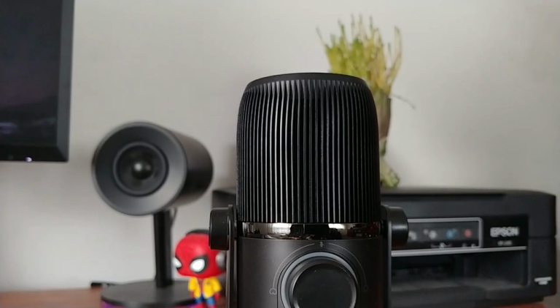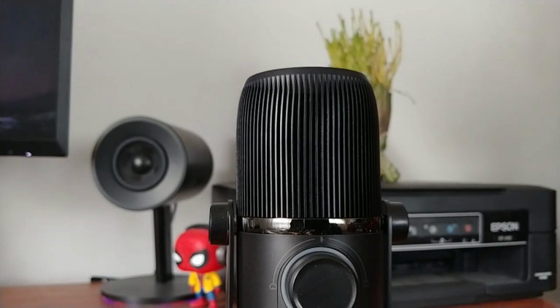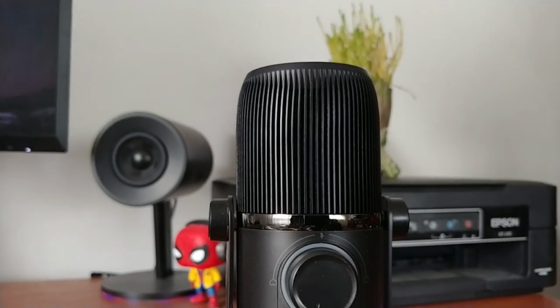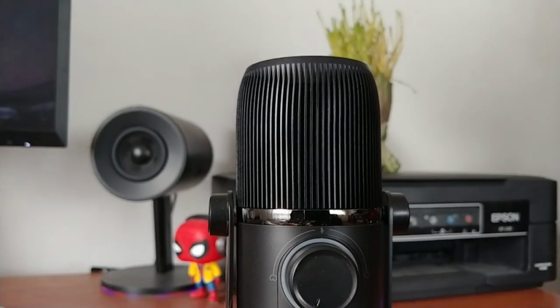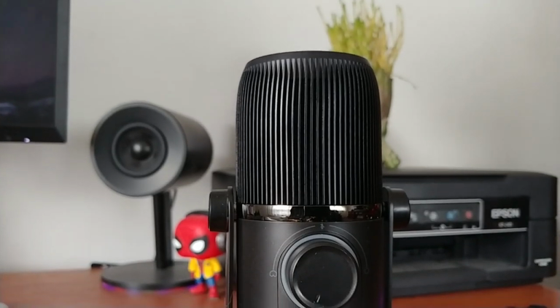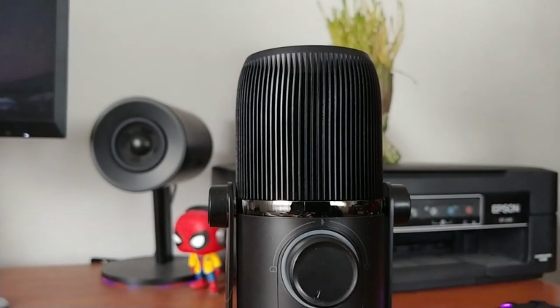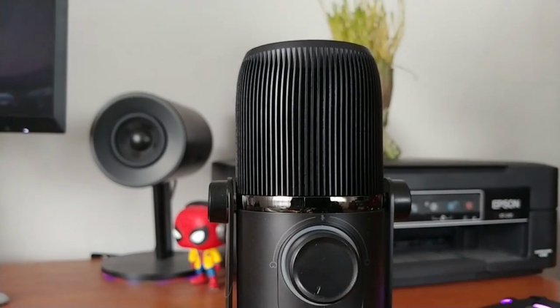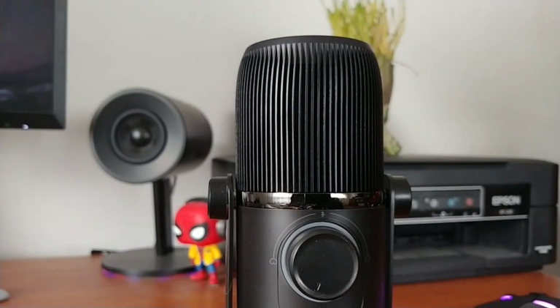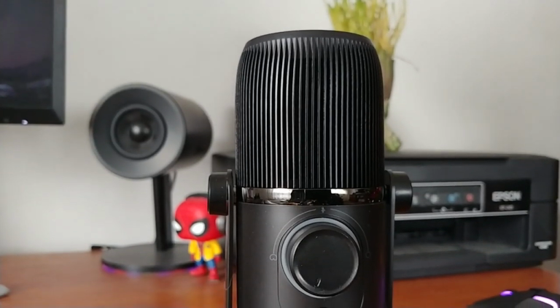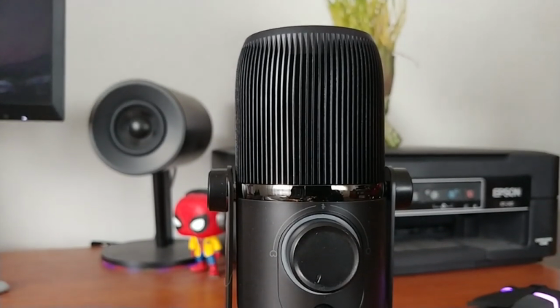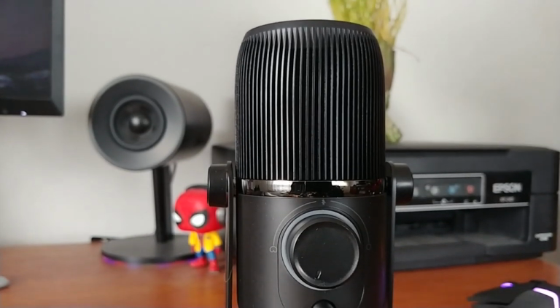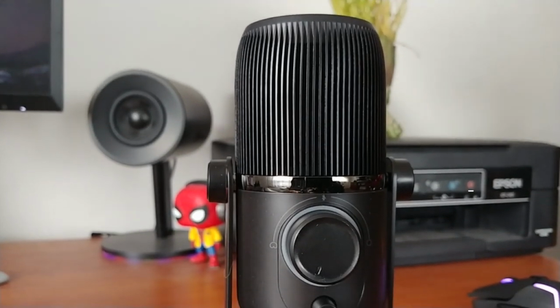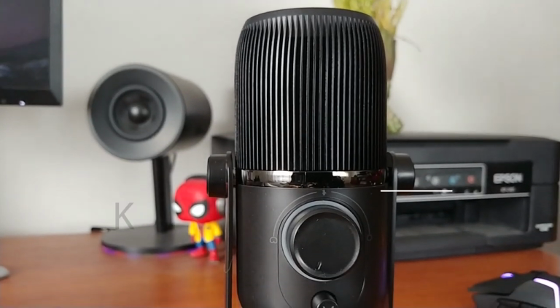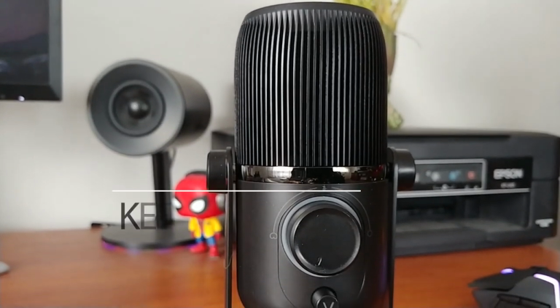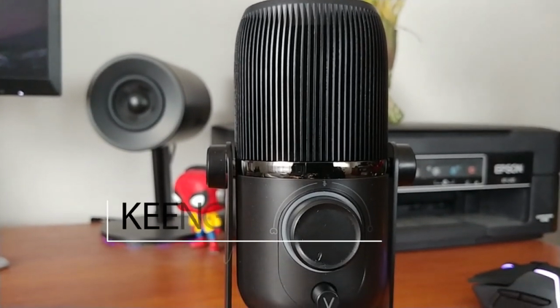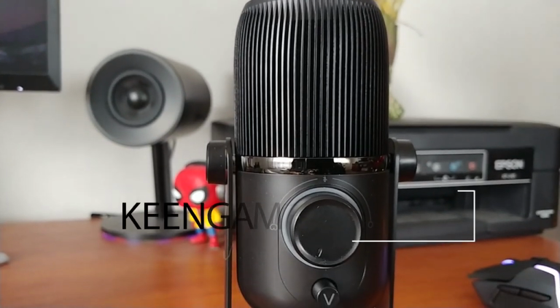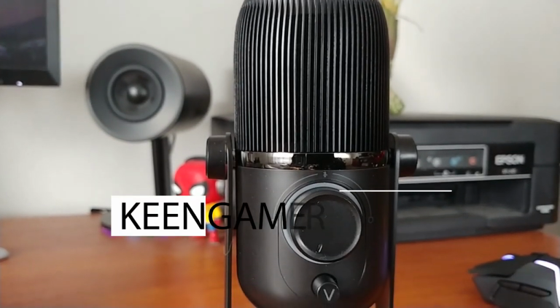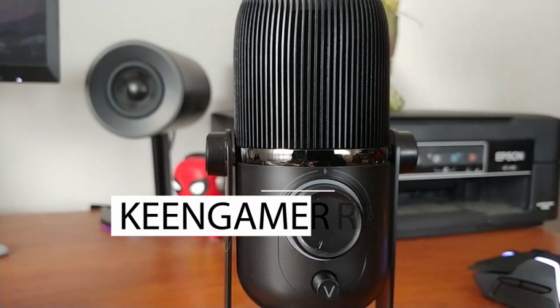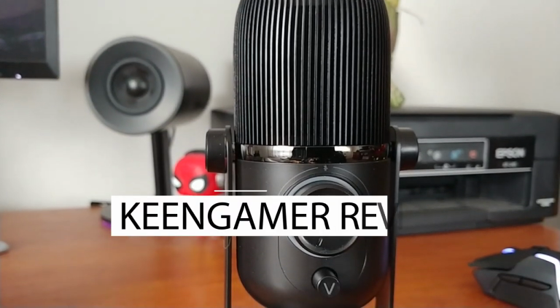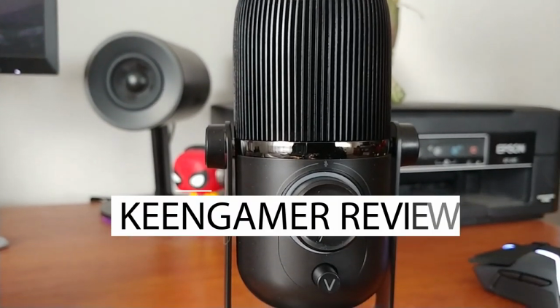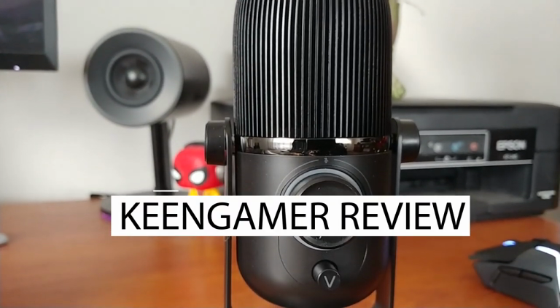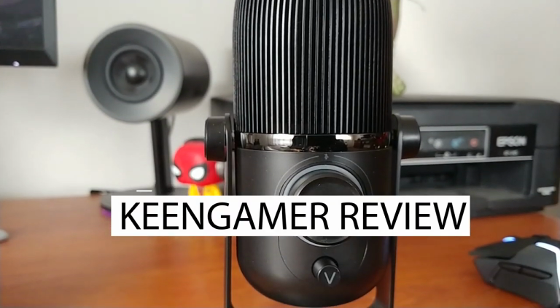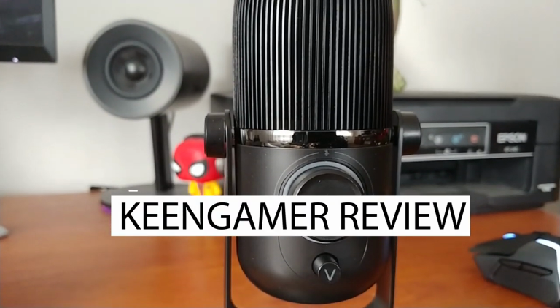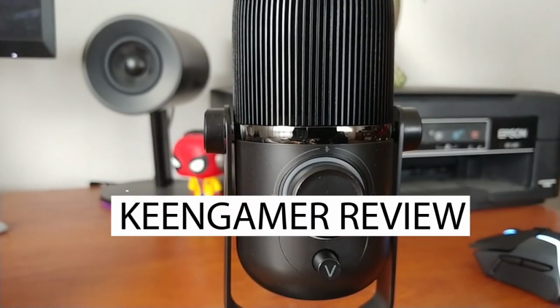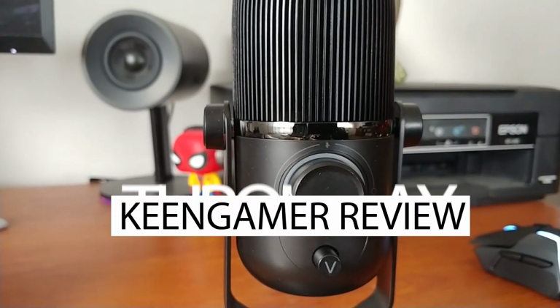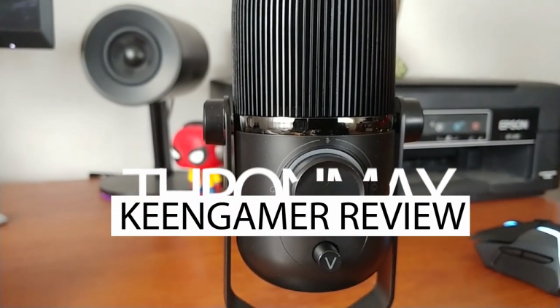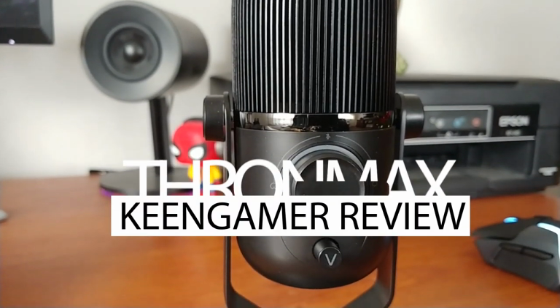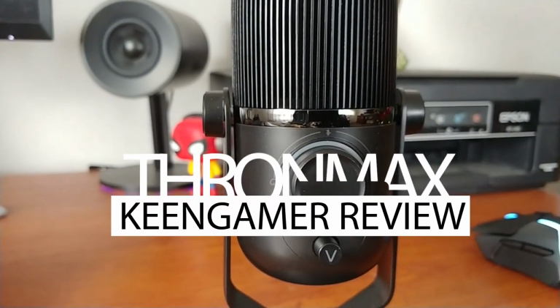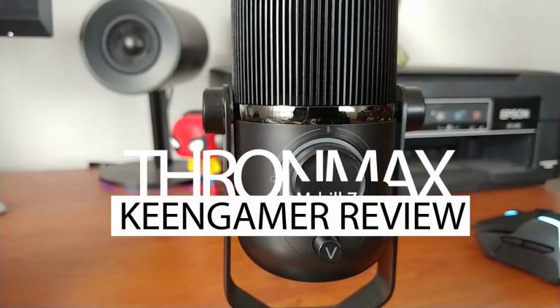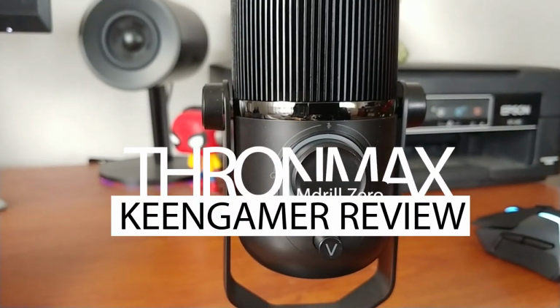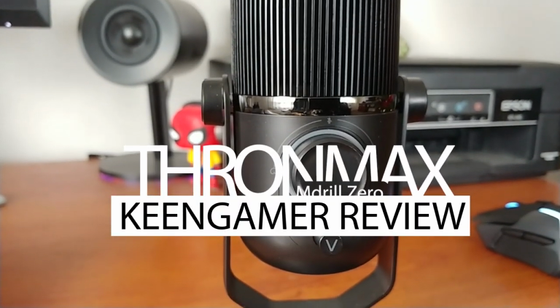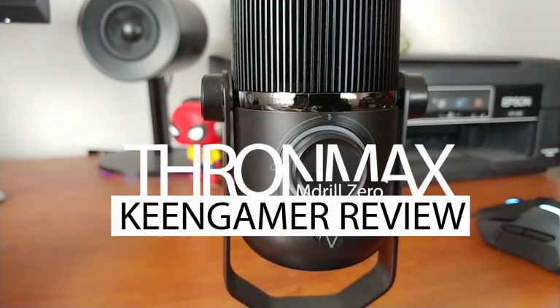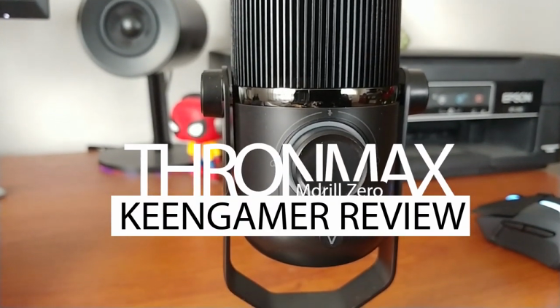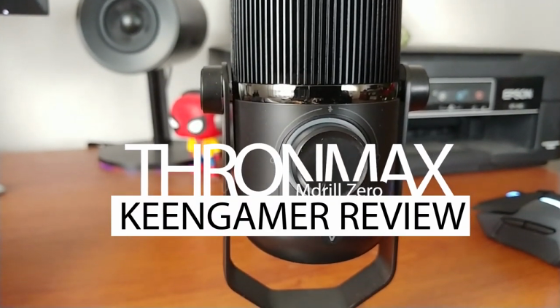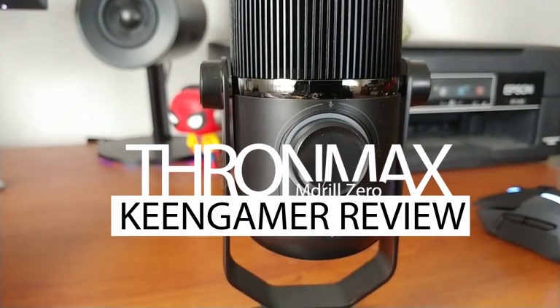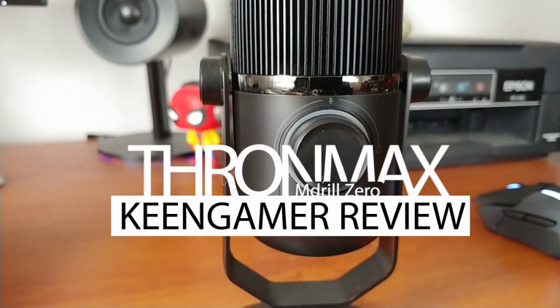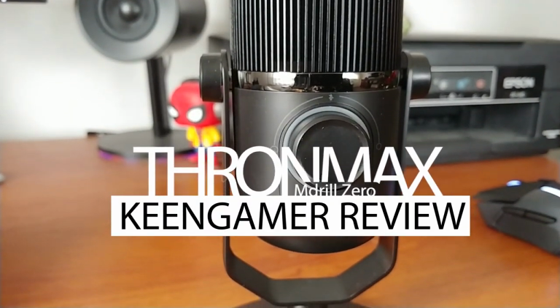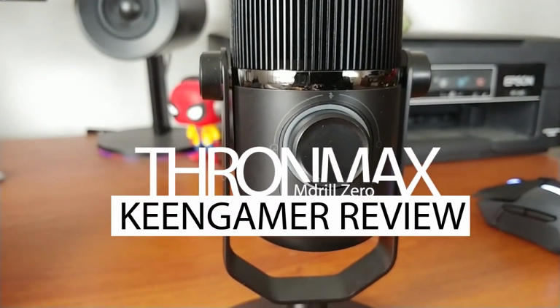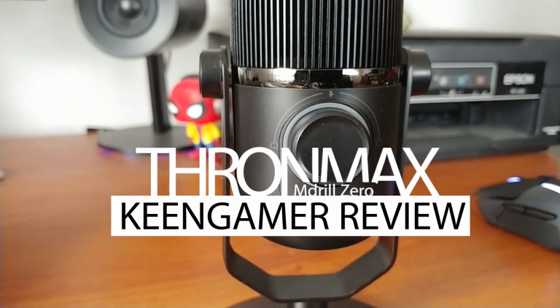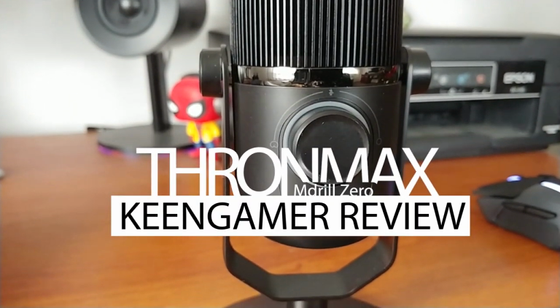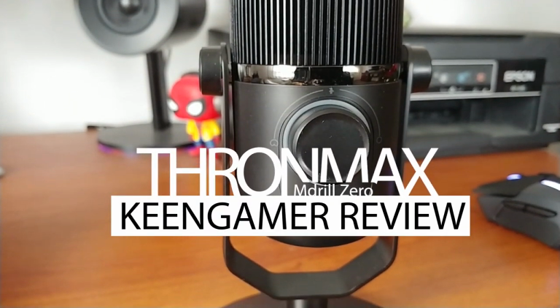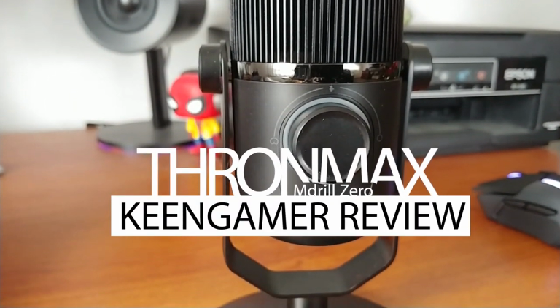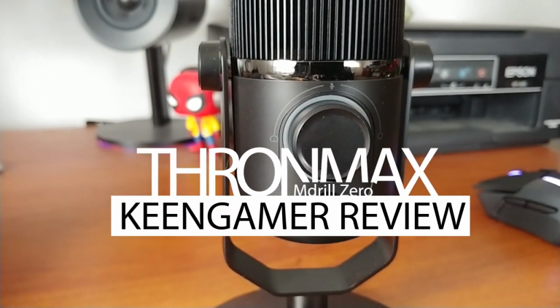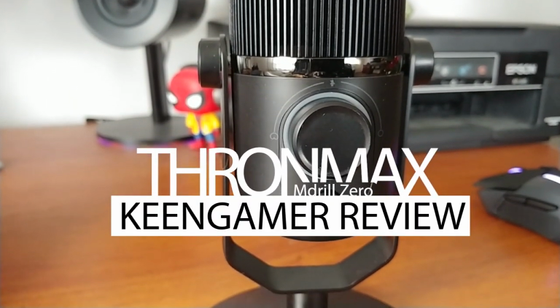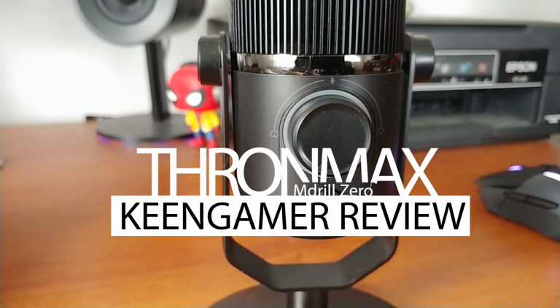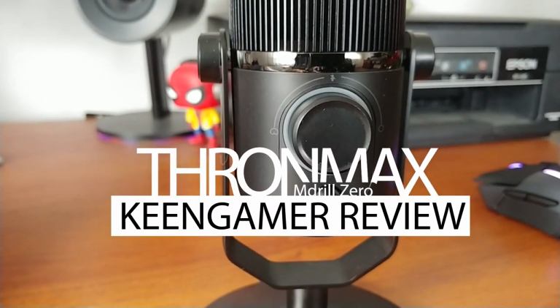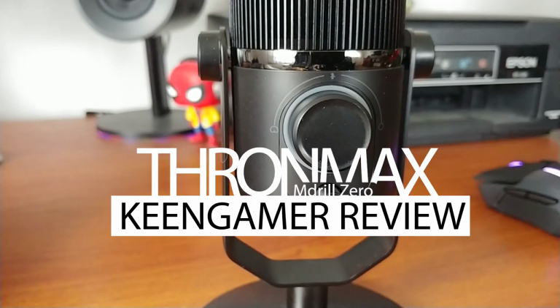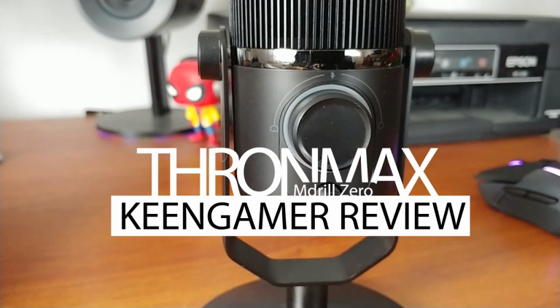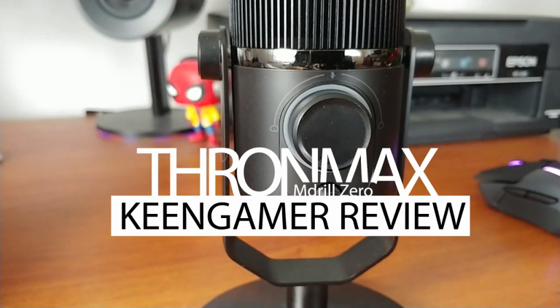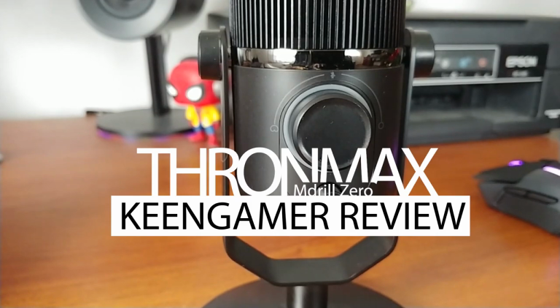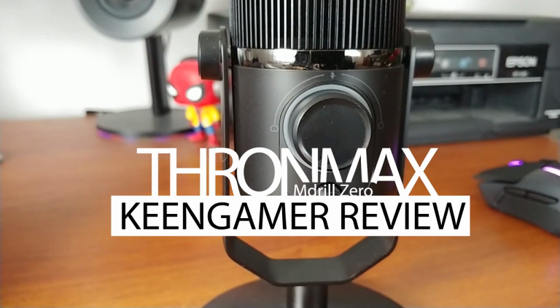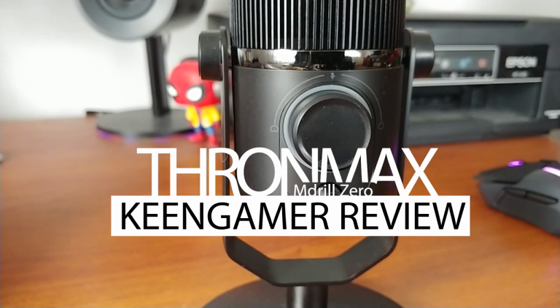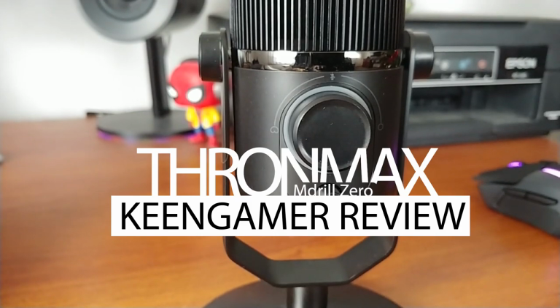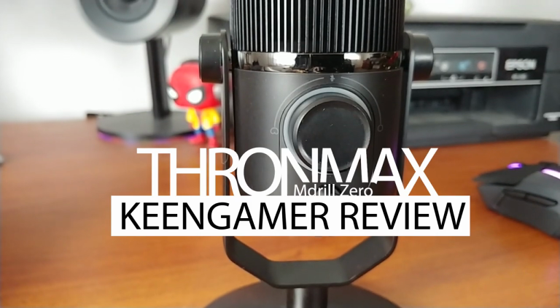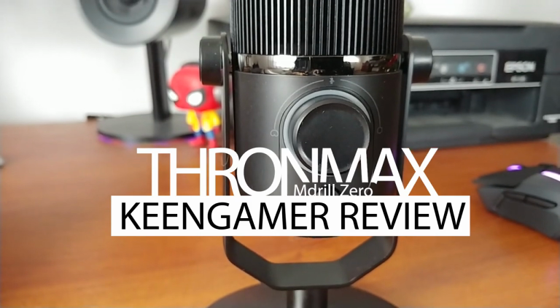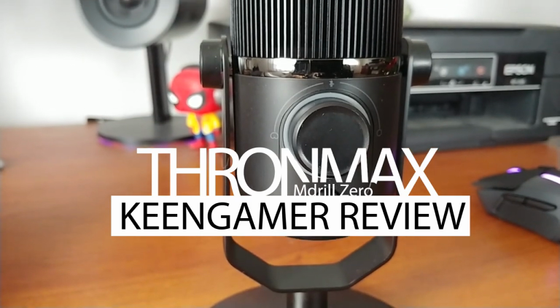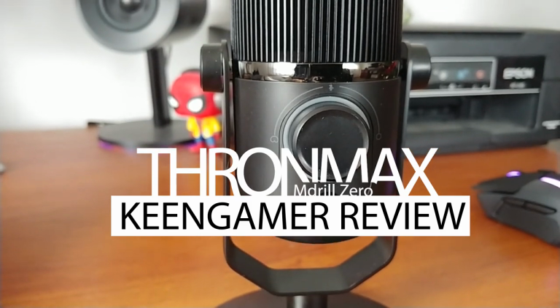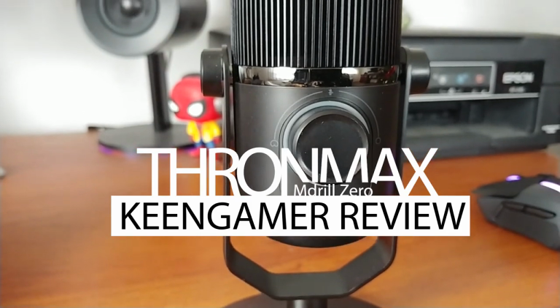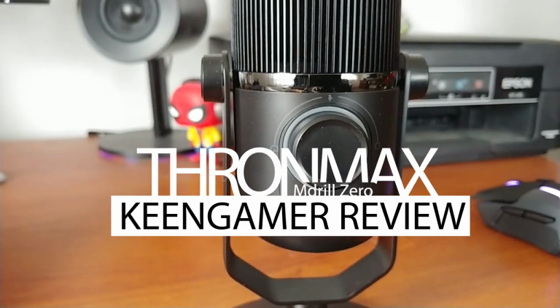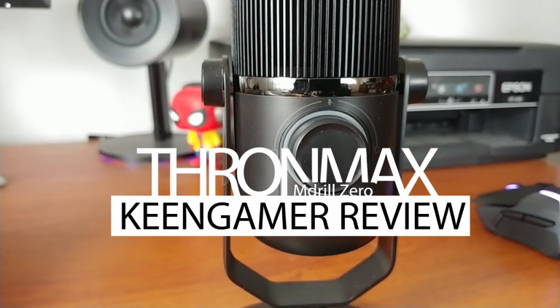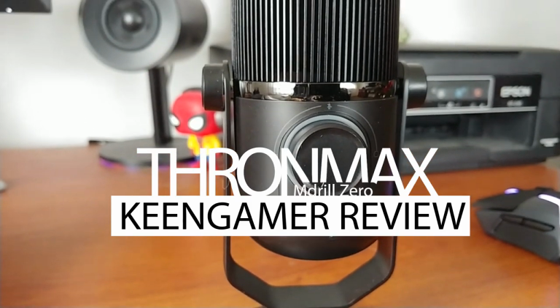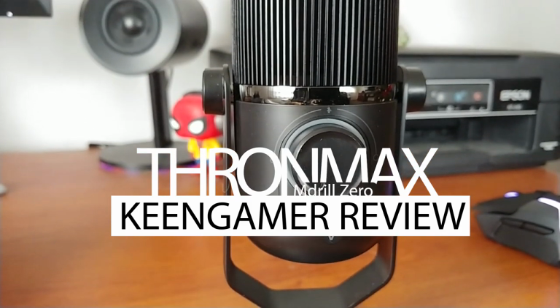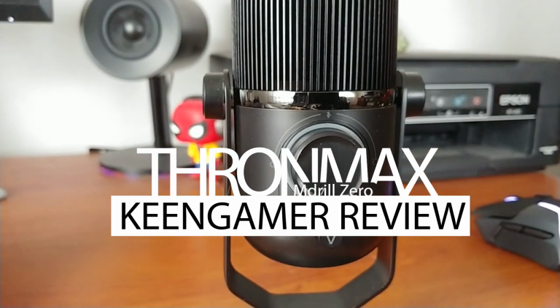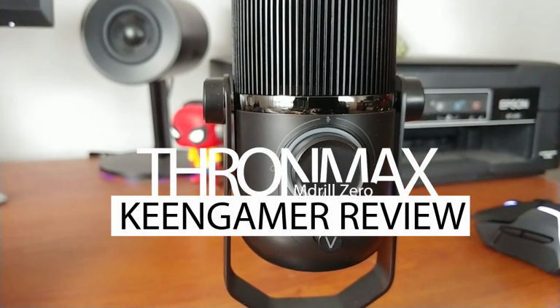Hello everyone and welcome to another review. This time we bring you the M300 professional streaming microphone from Tronemax.